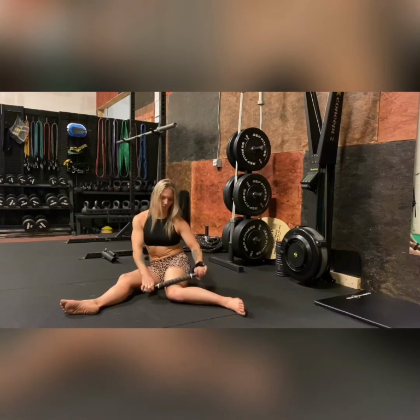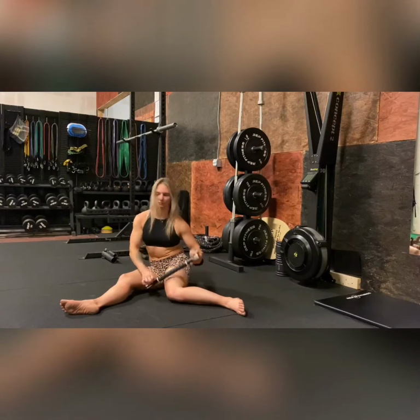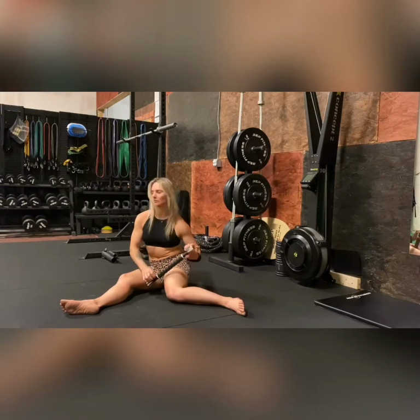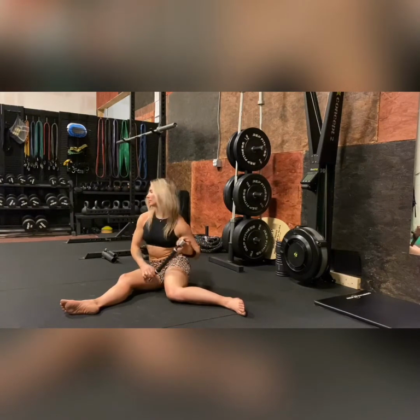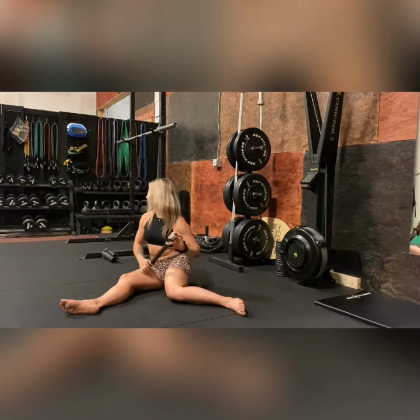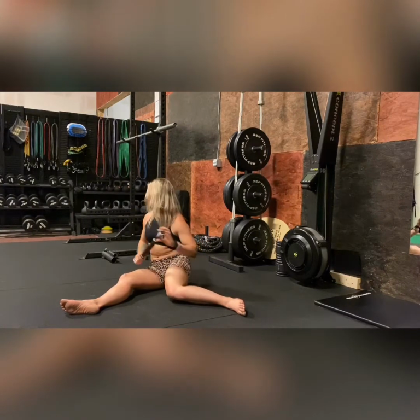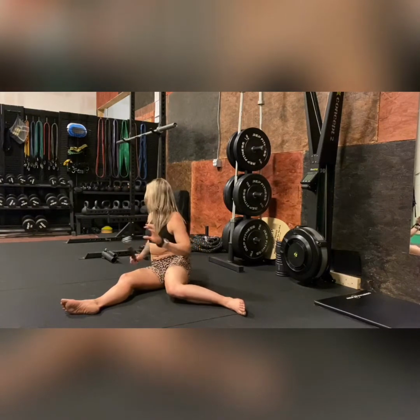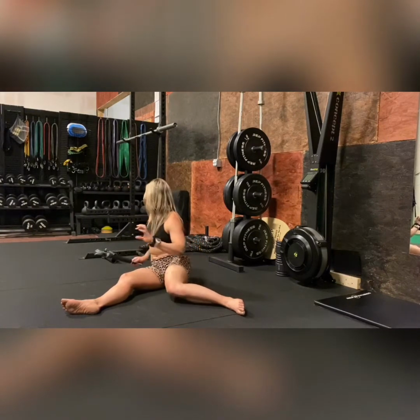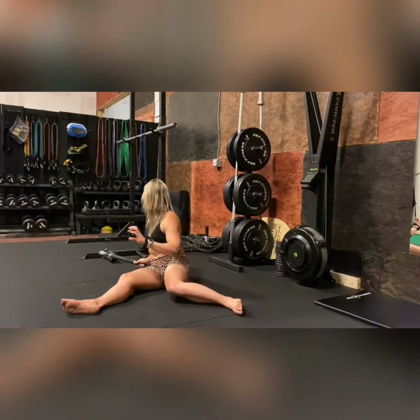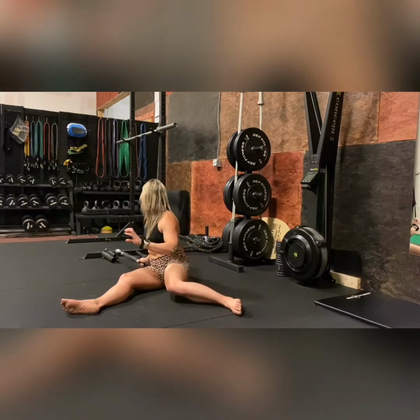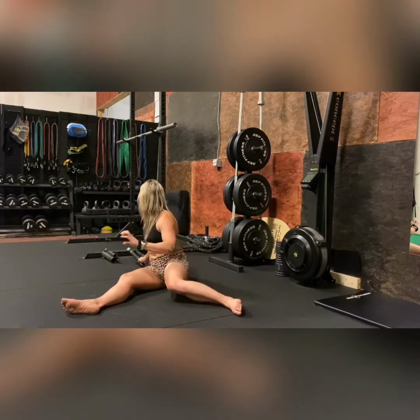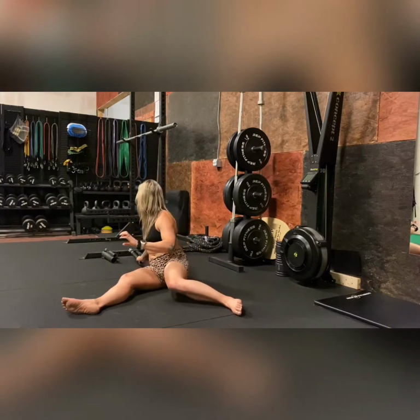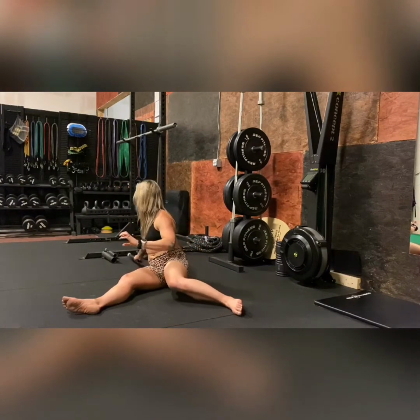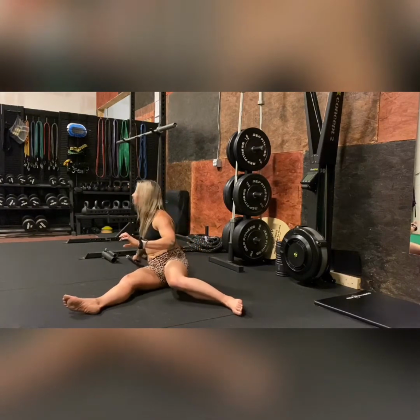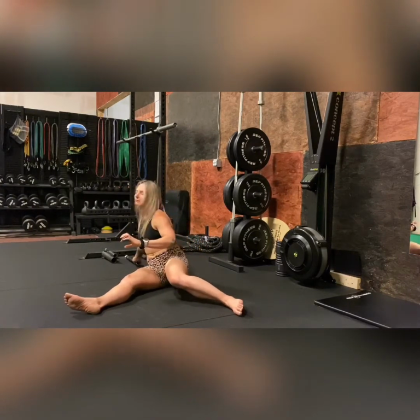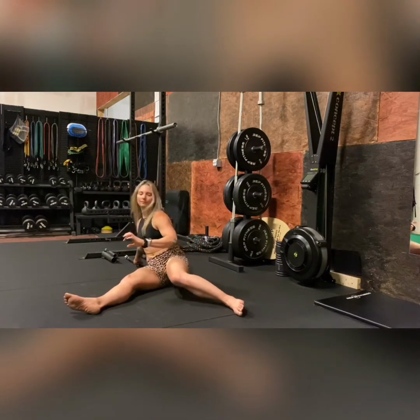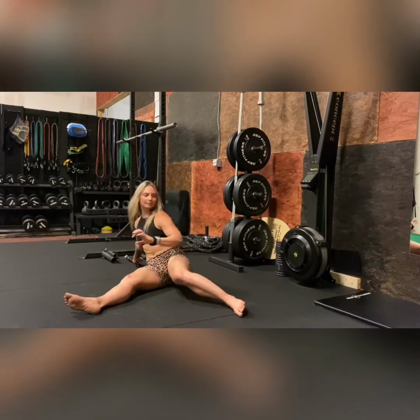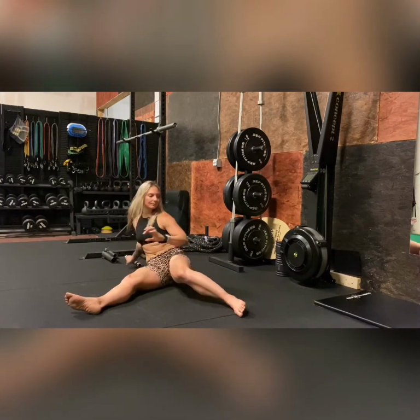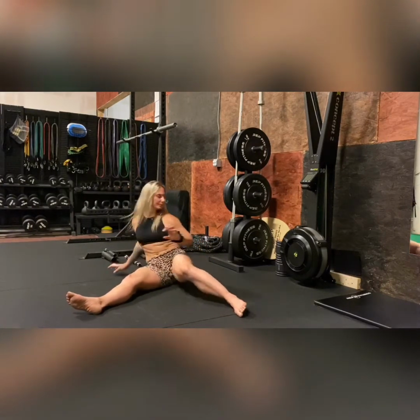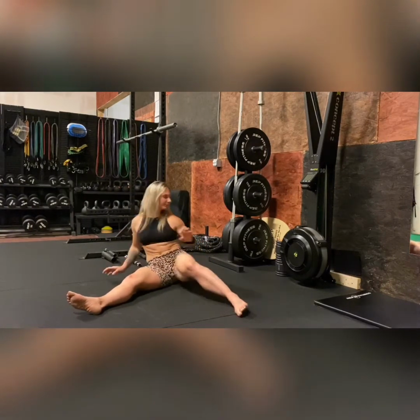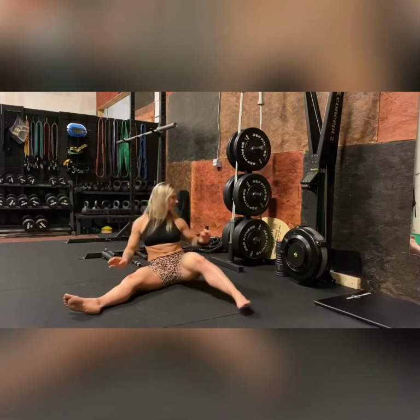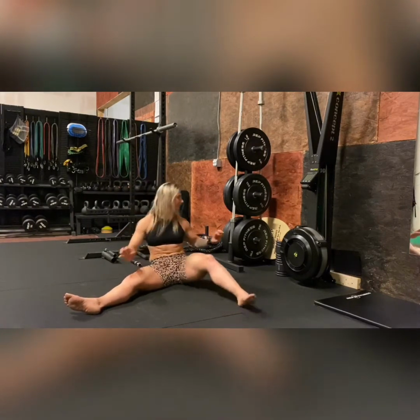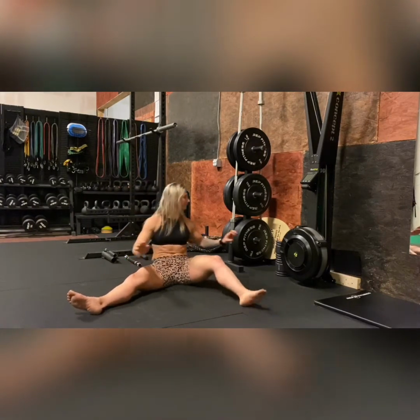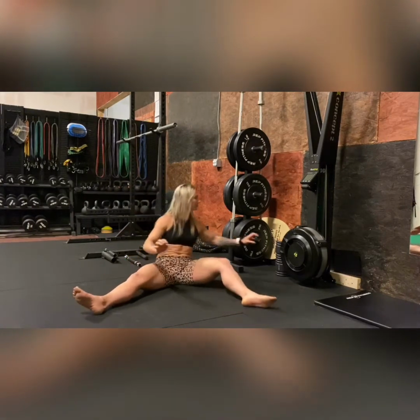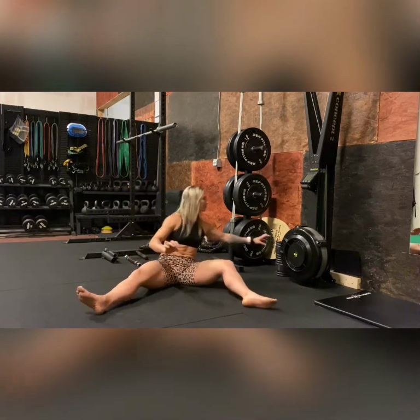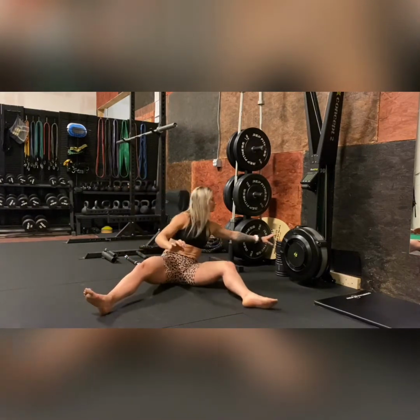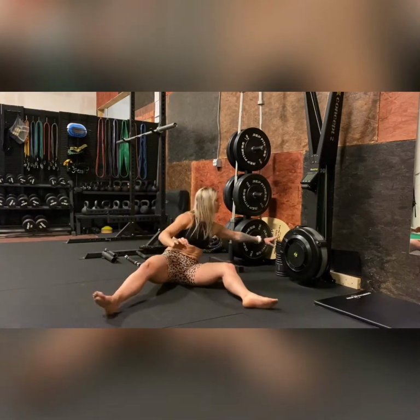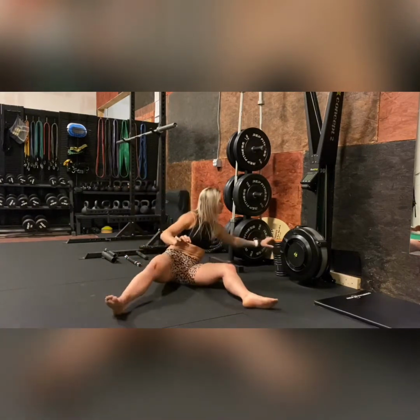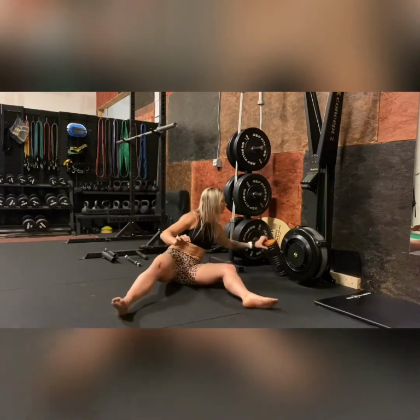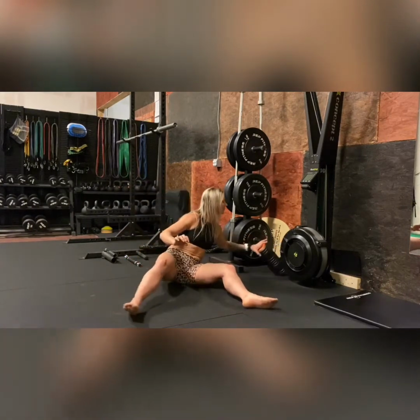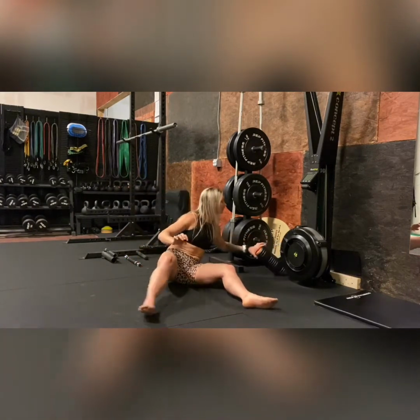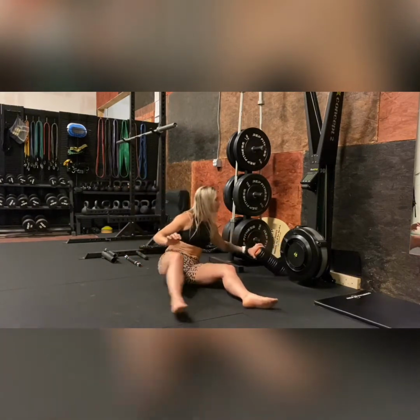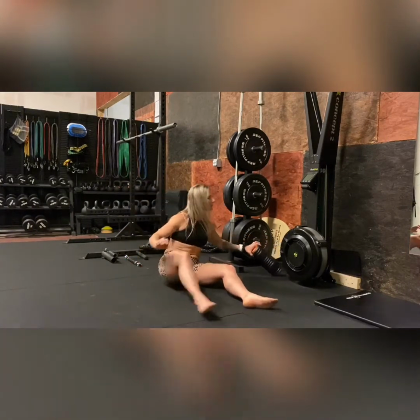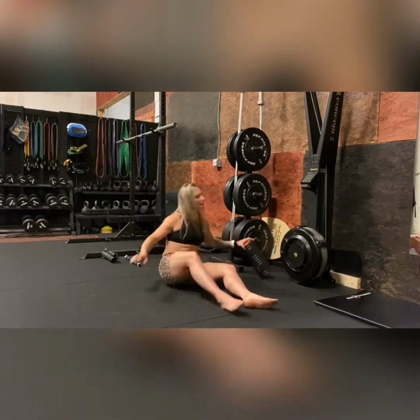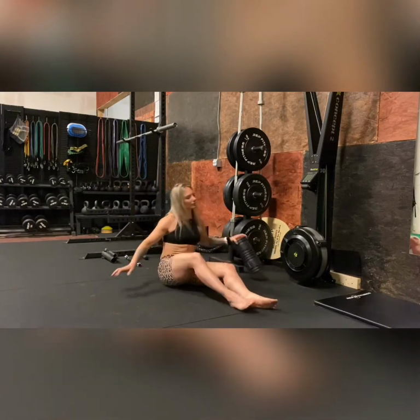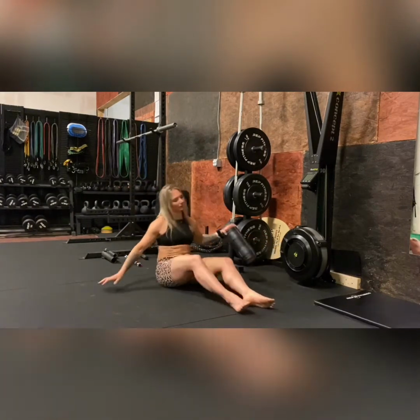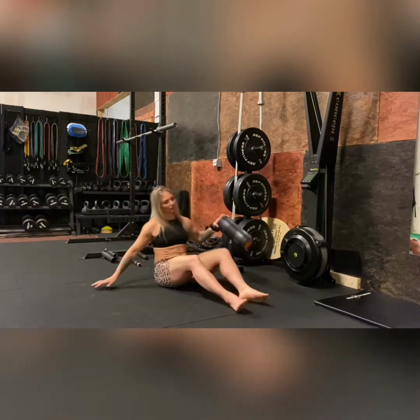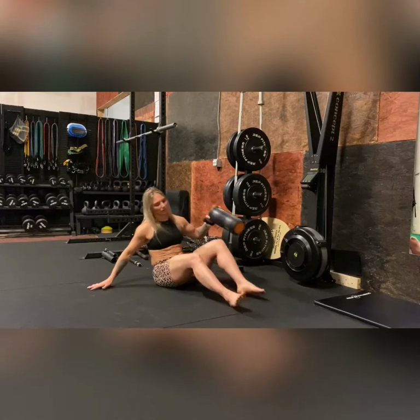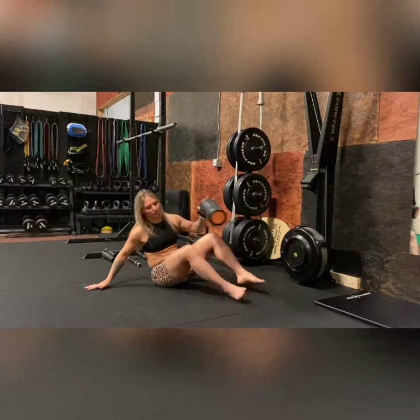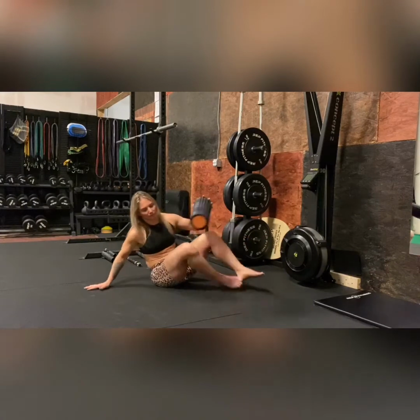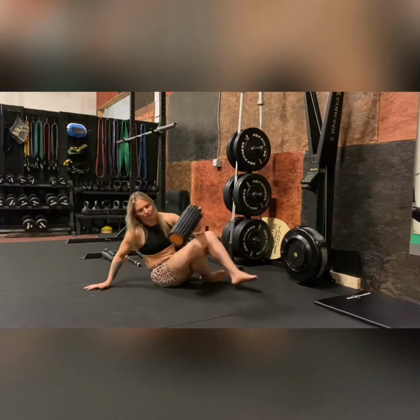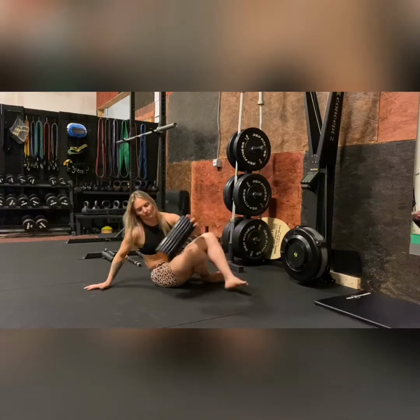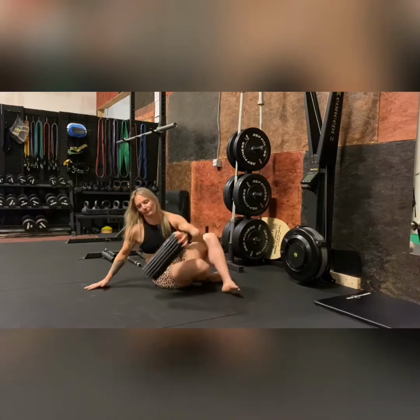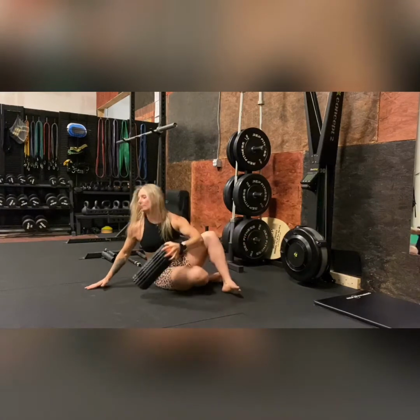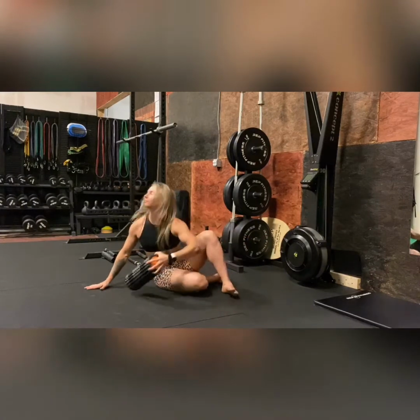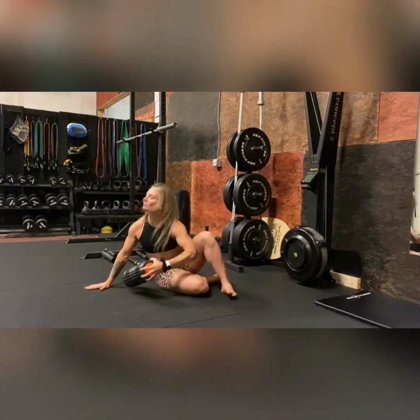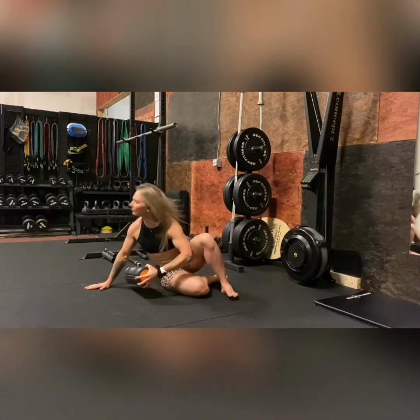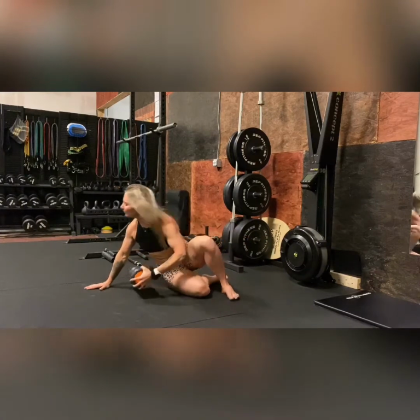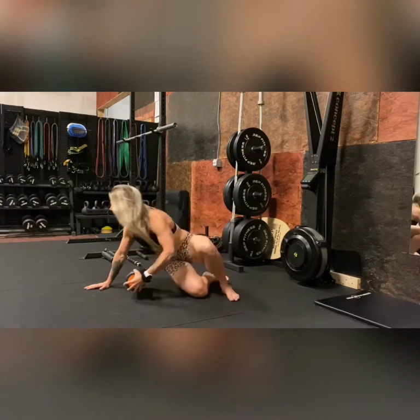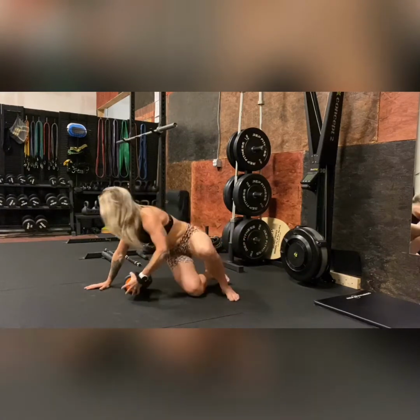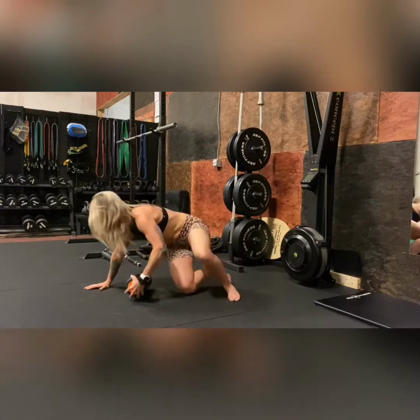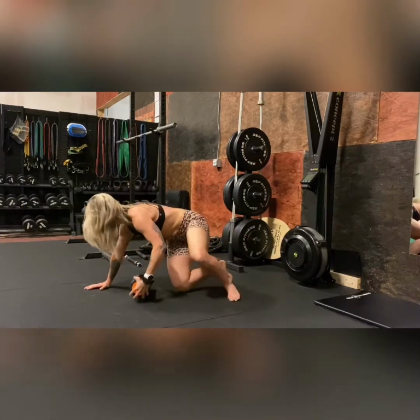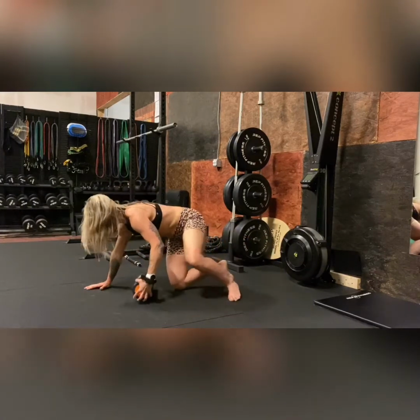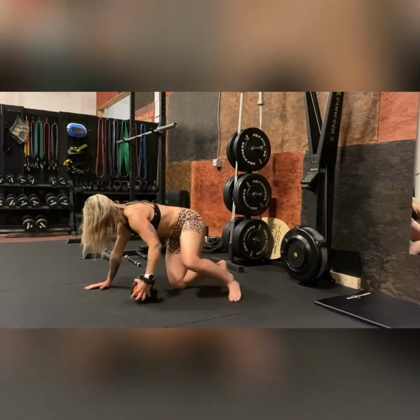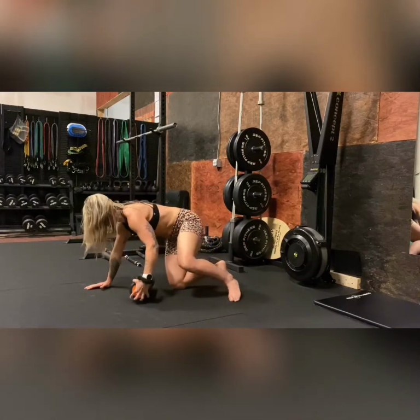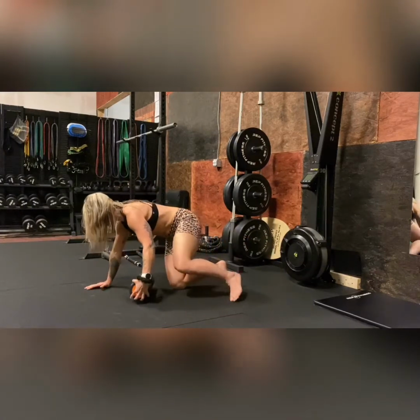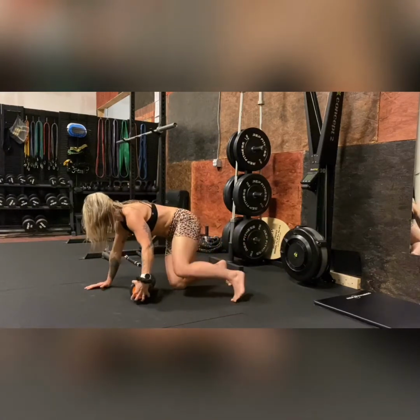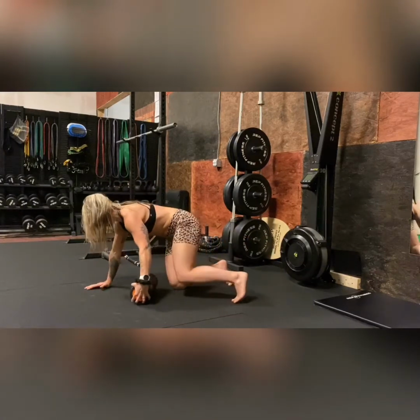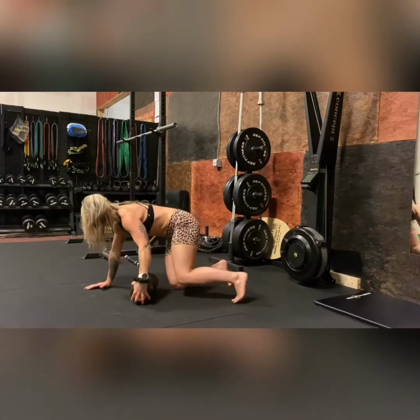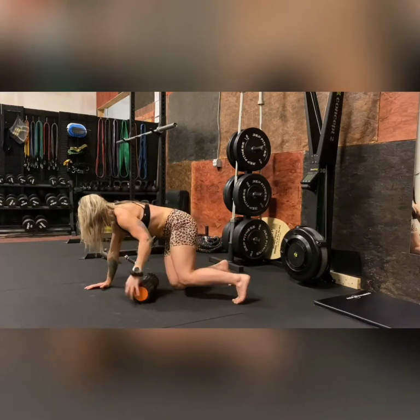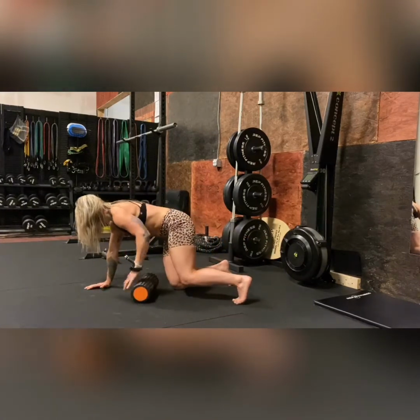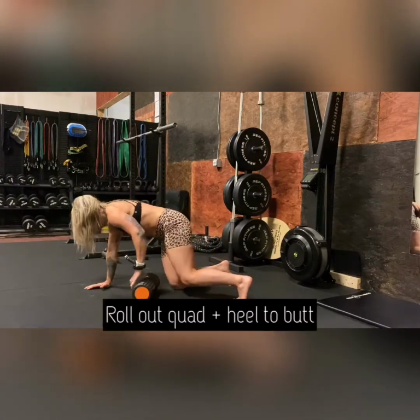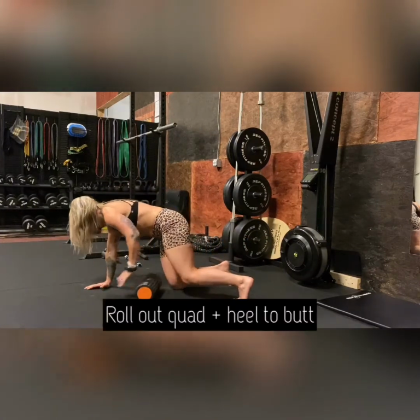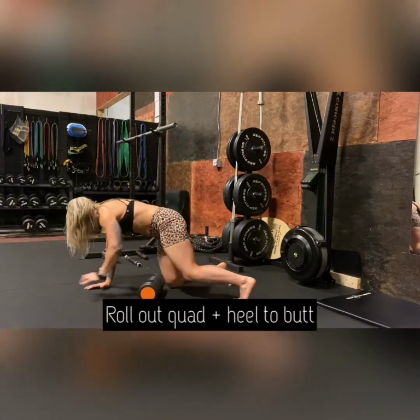Make sure you're breathing as you're going through all of this. If we're holding our breath and creating tension, it's not doing any good.